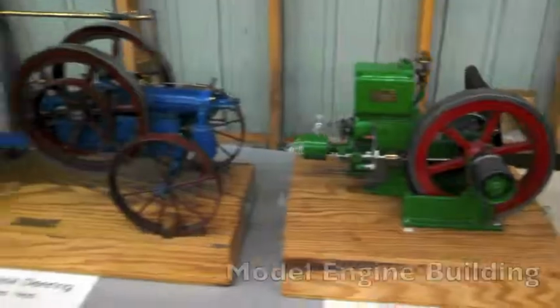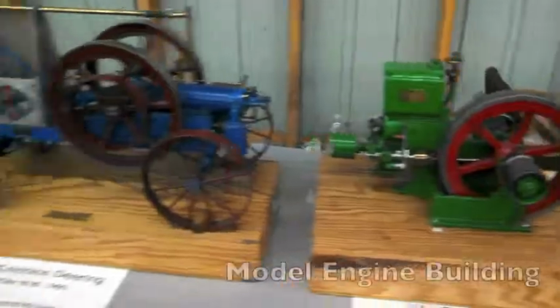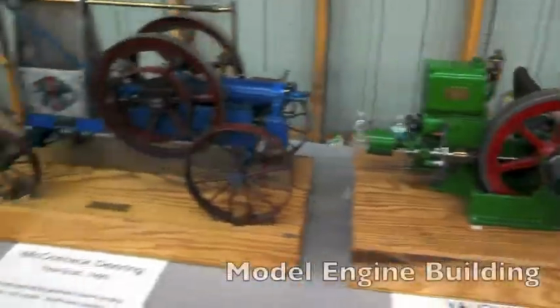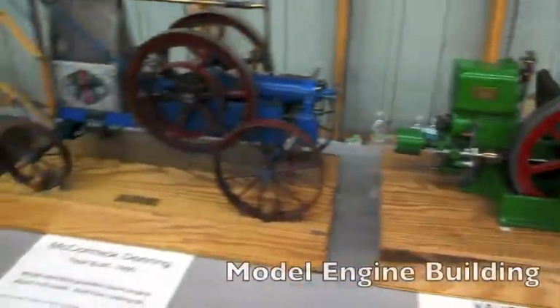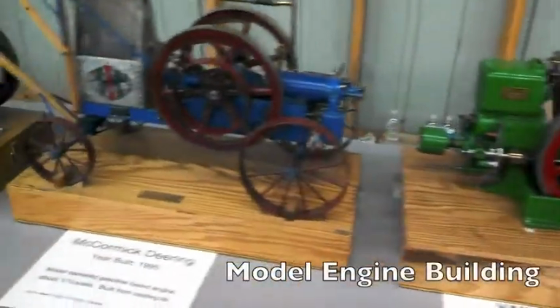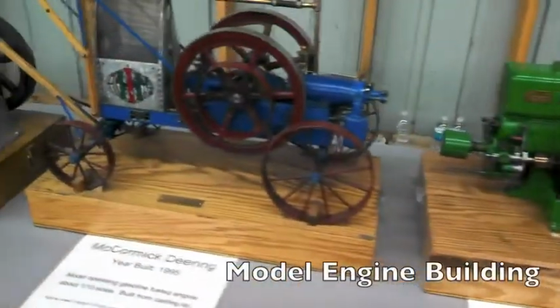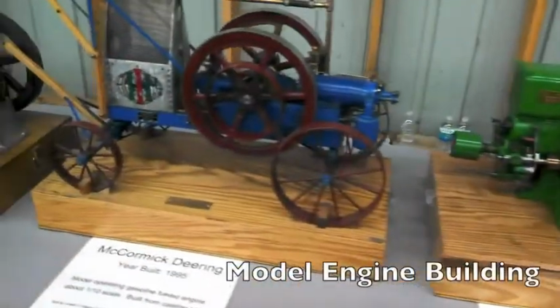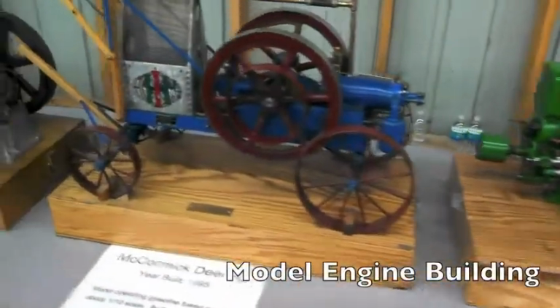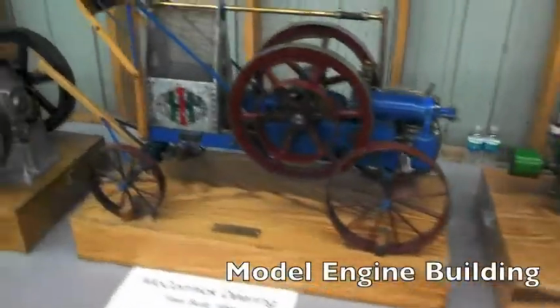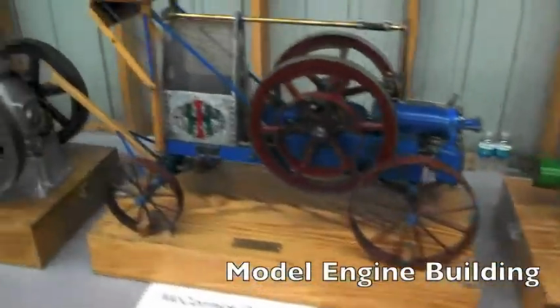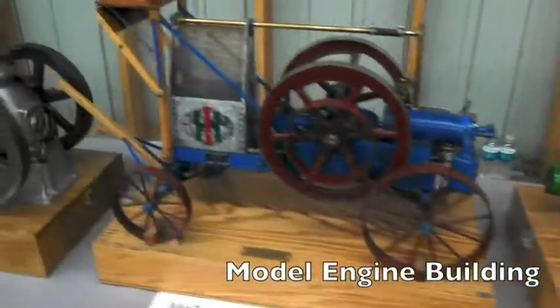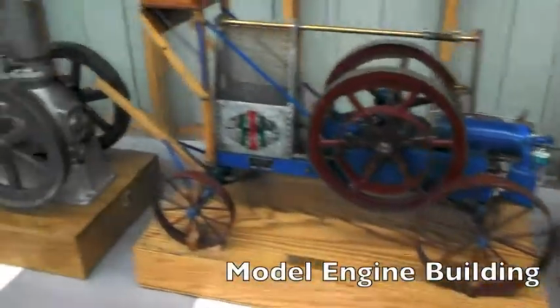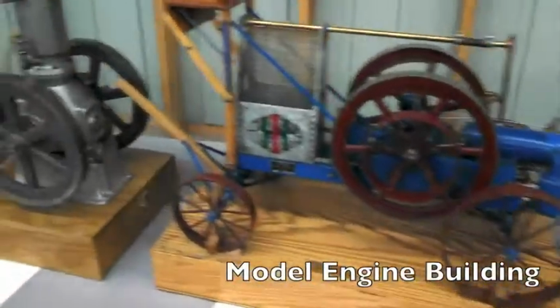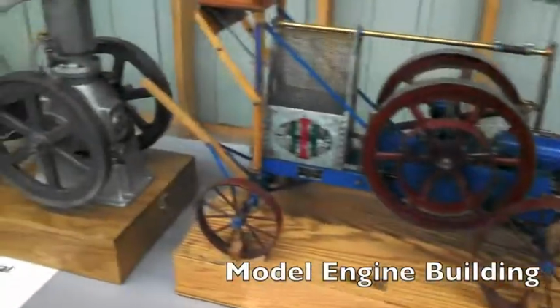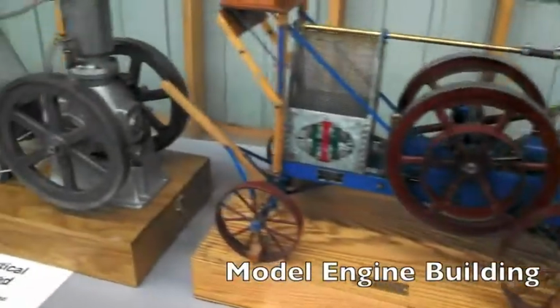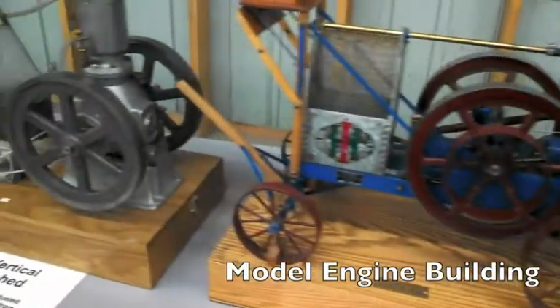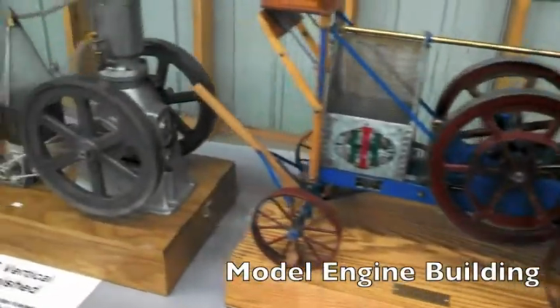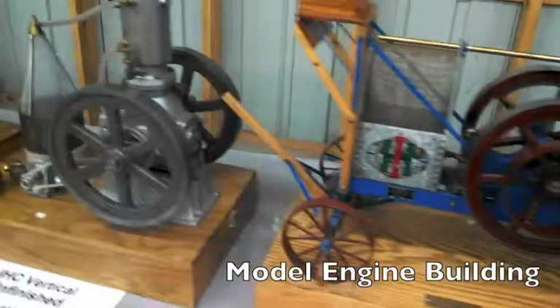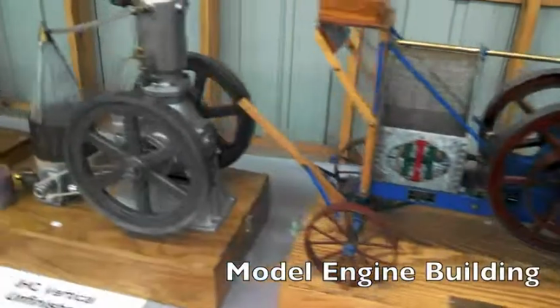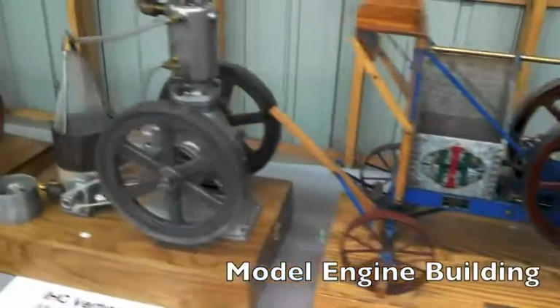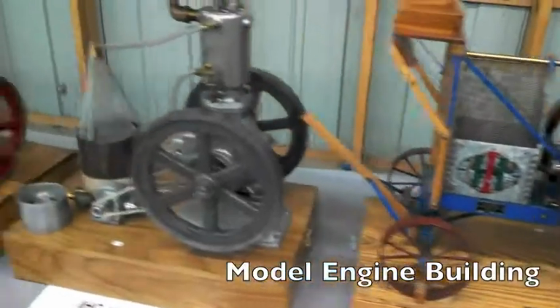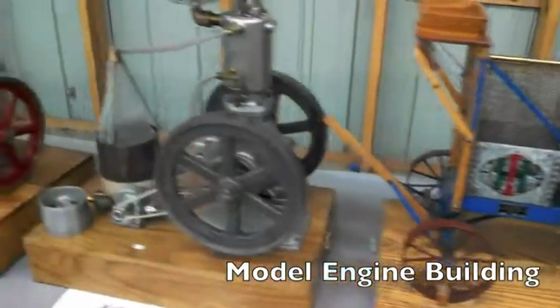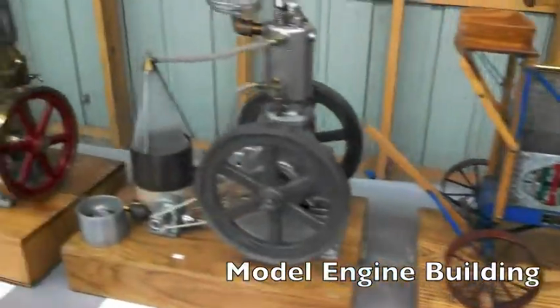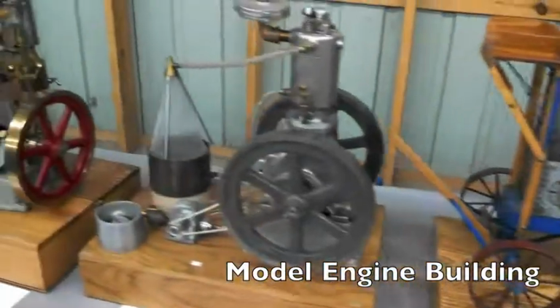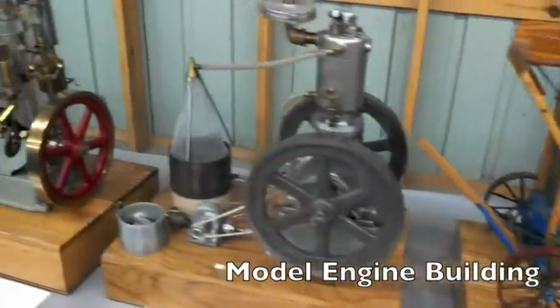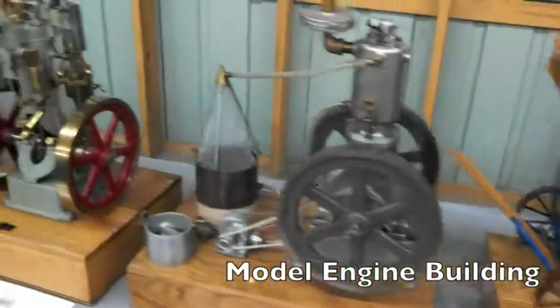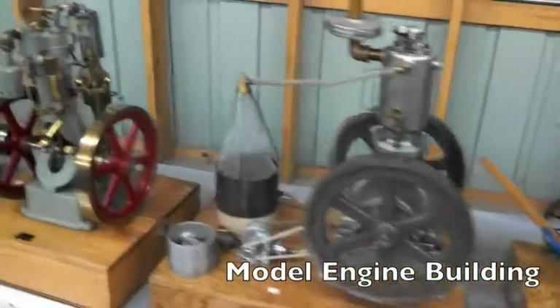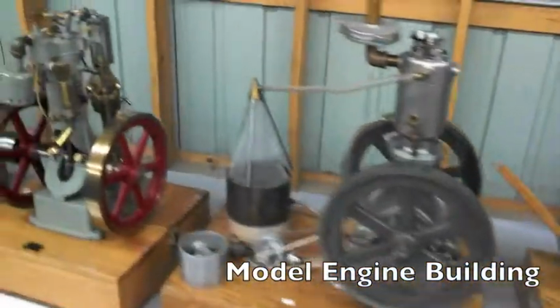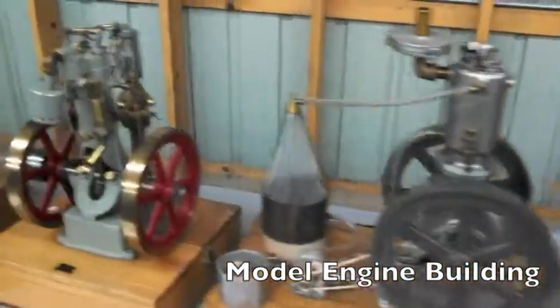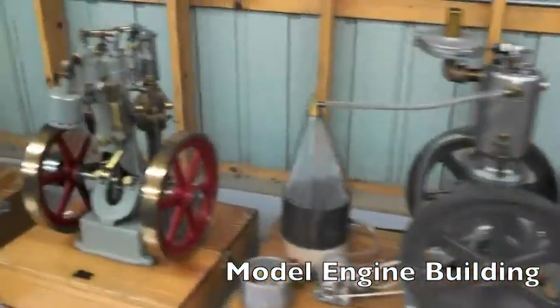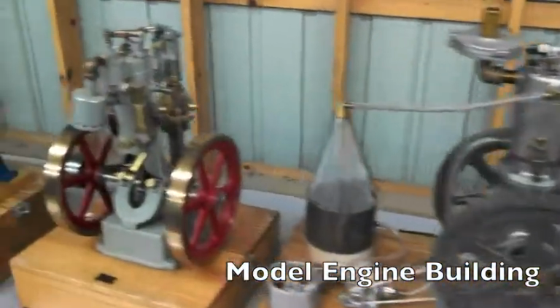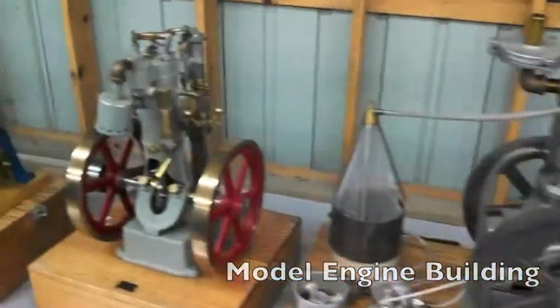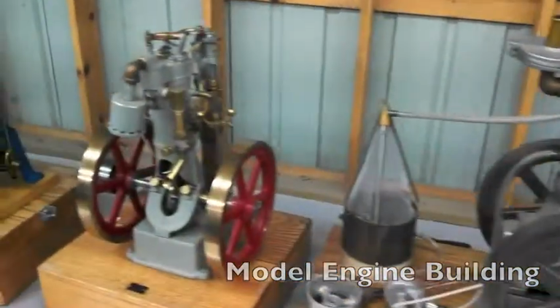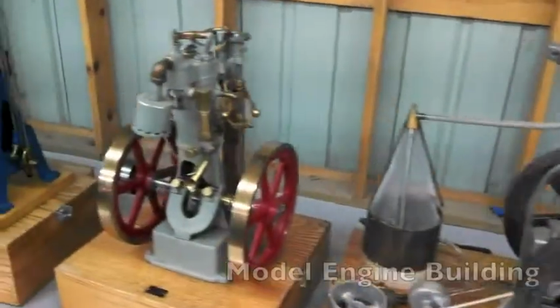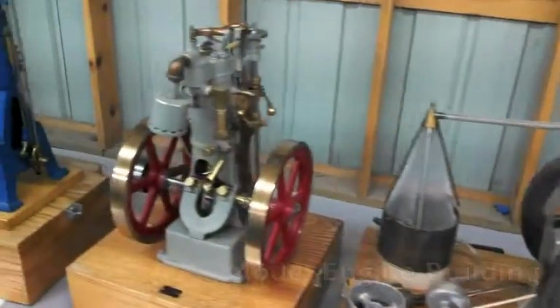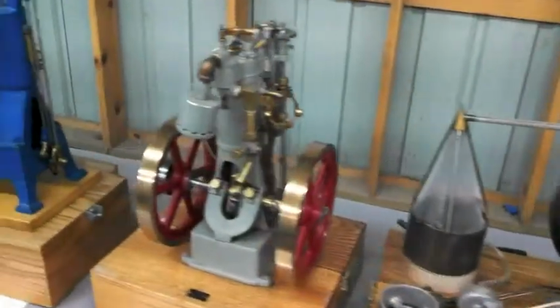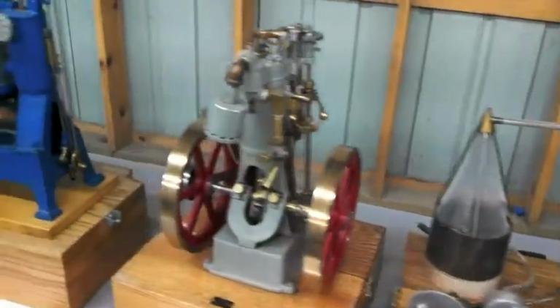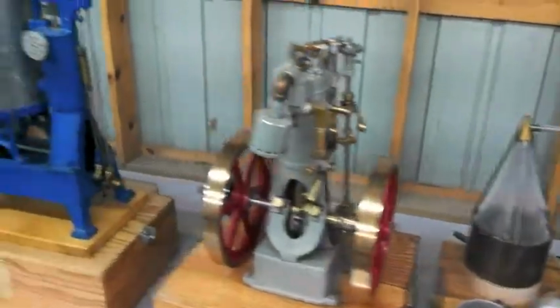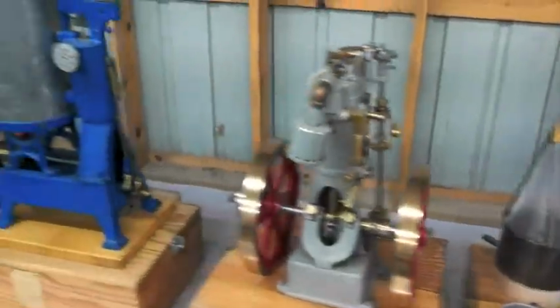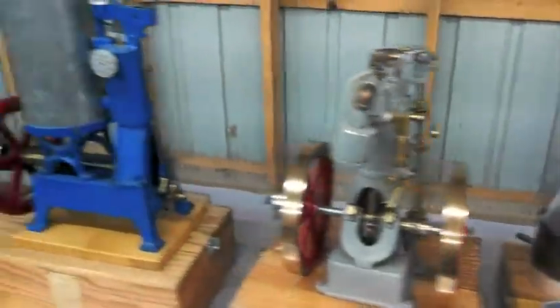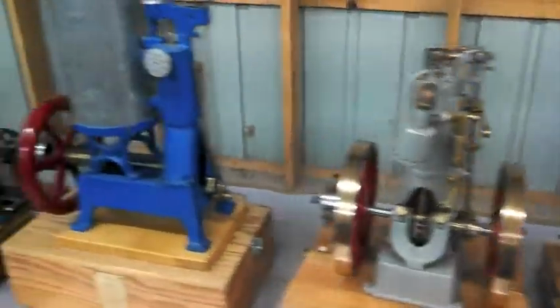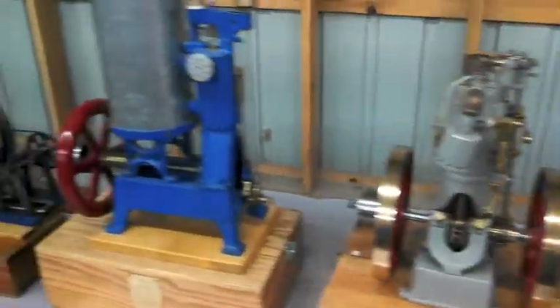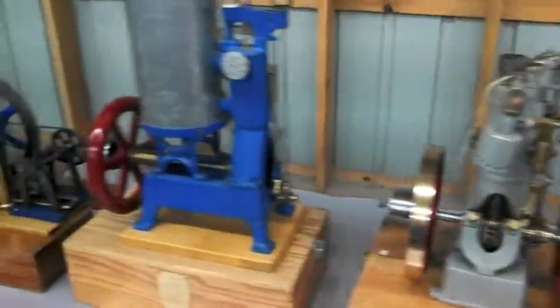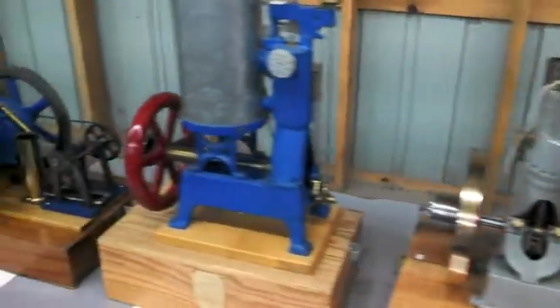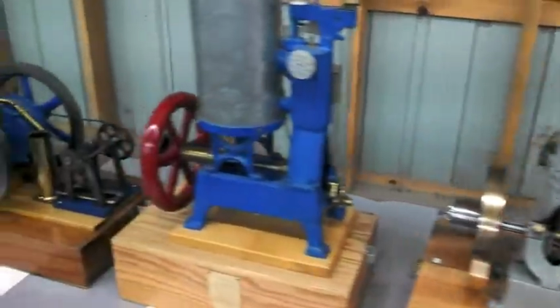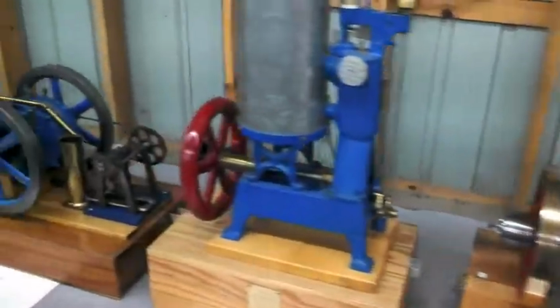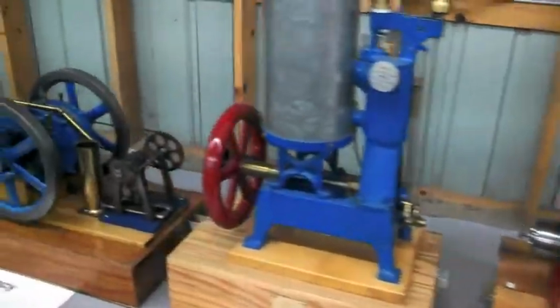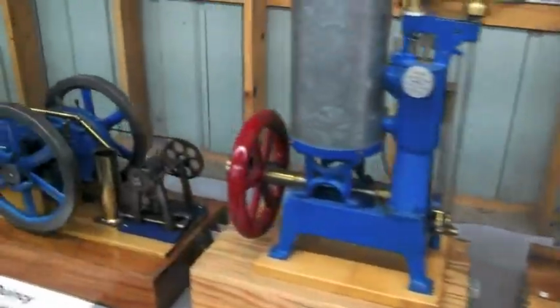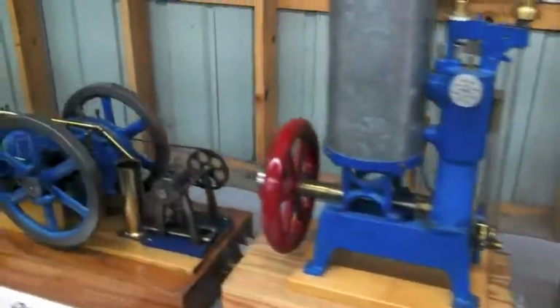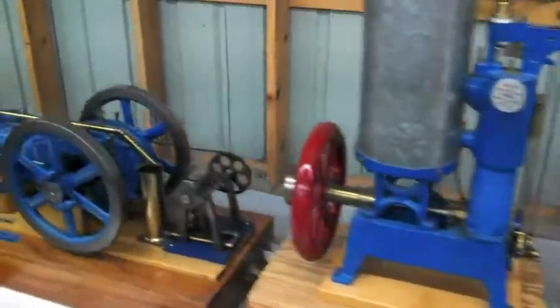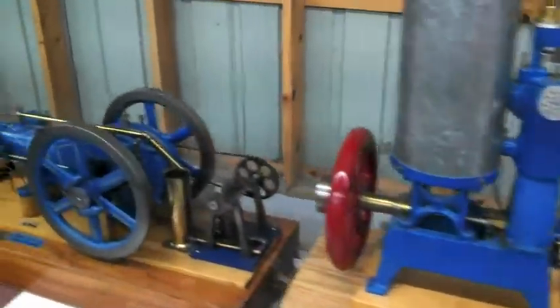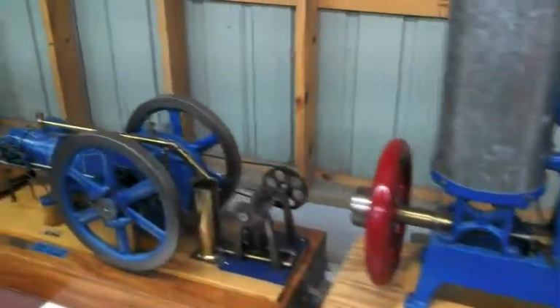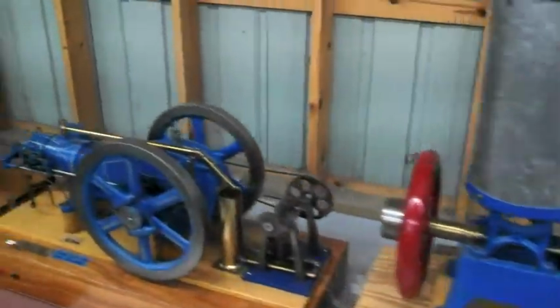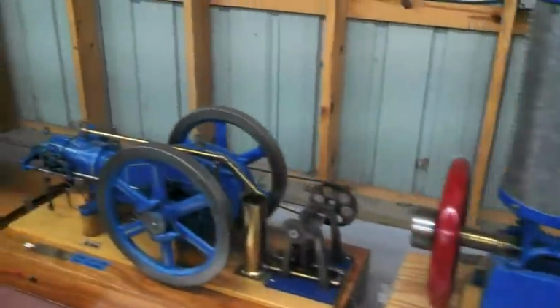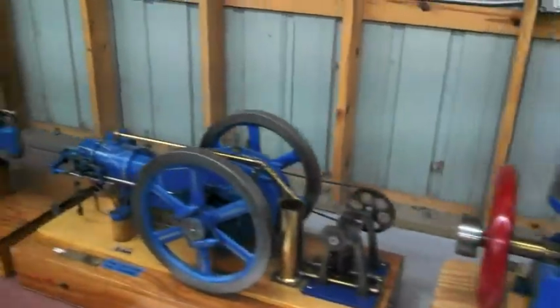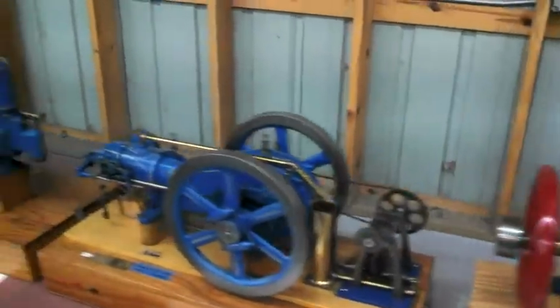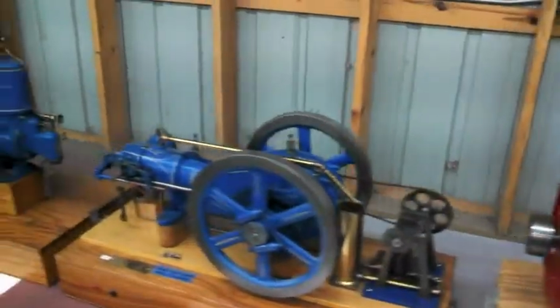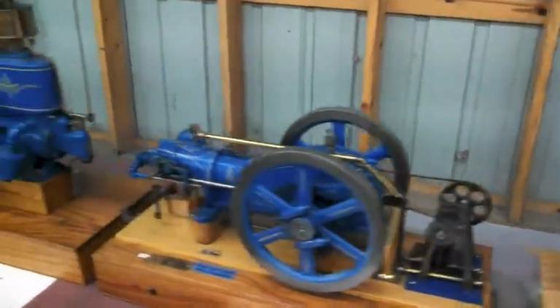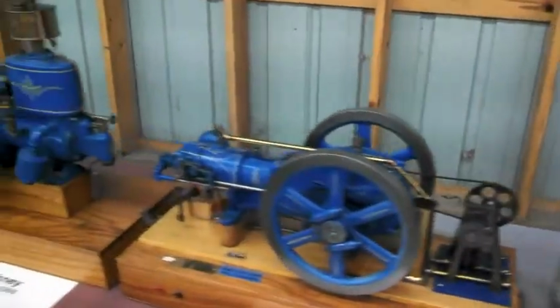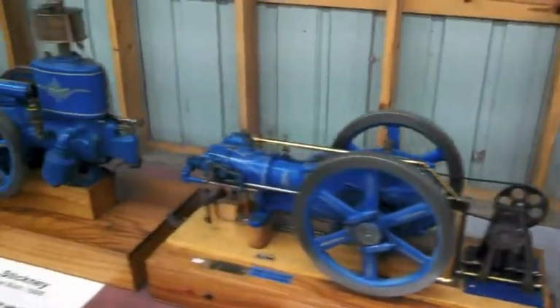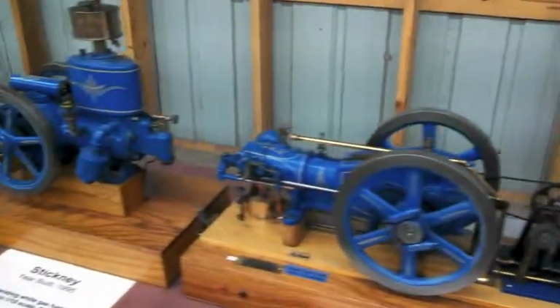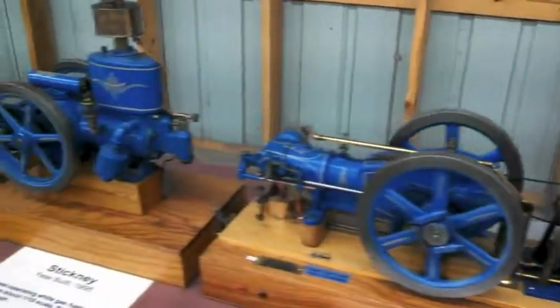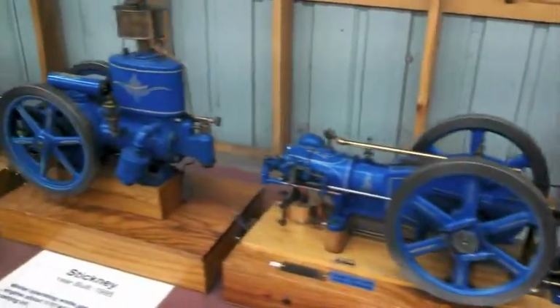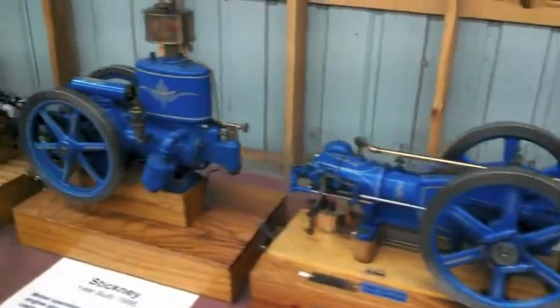For the kids, there is the model engine building, with miniatures of the actual engines that you can find around the grounds.